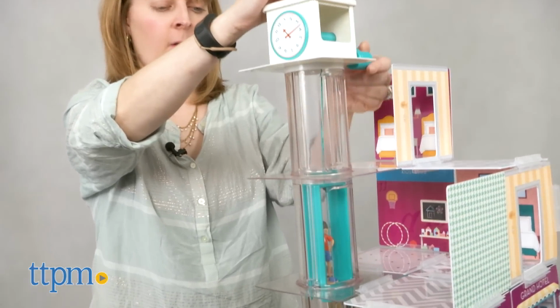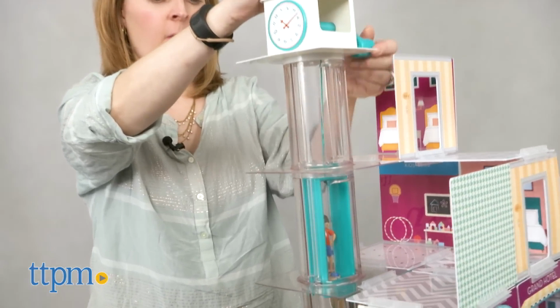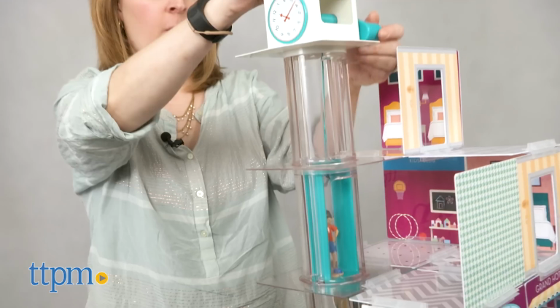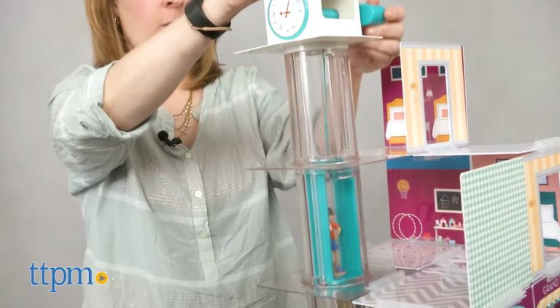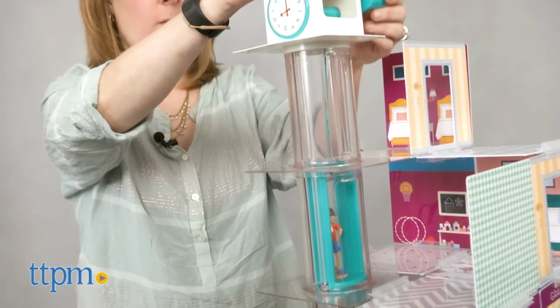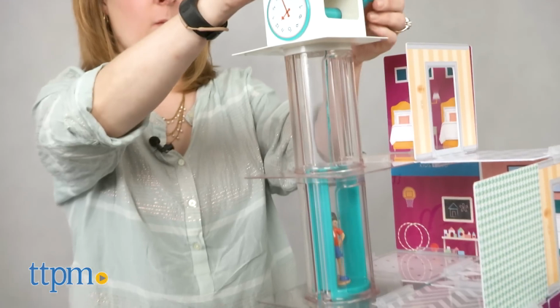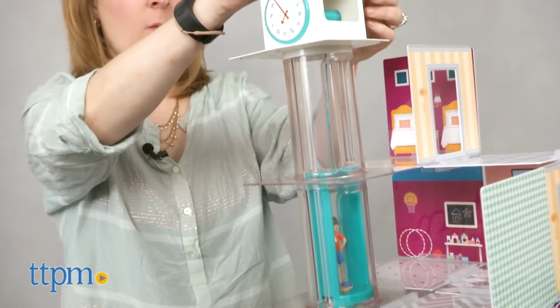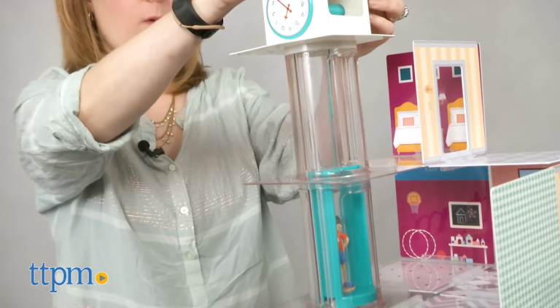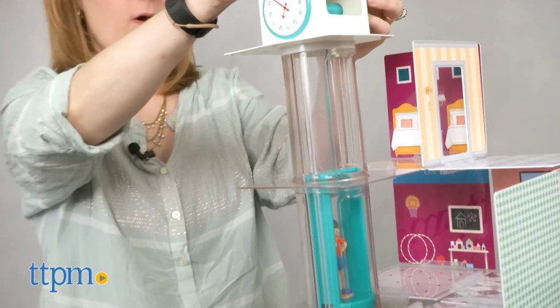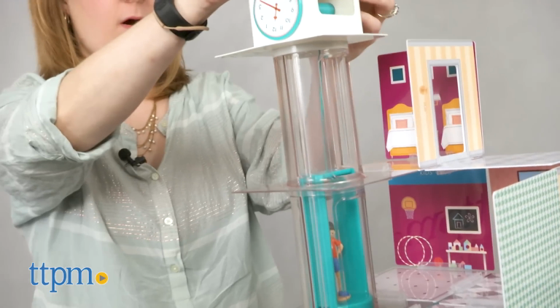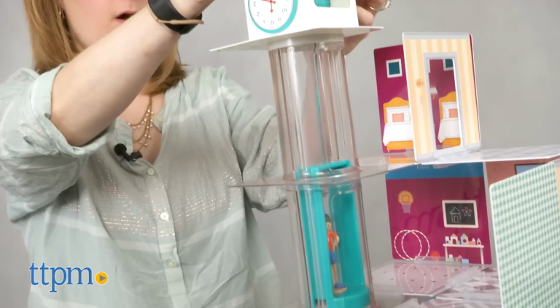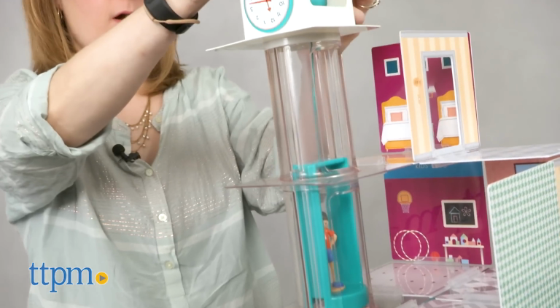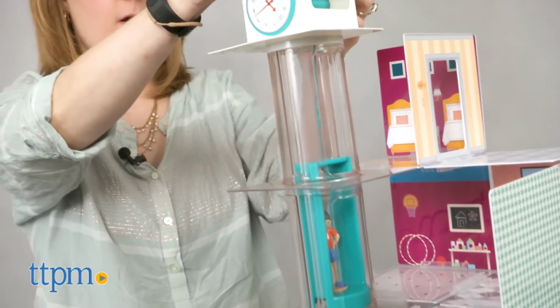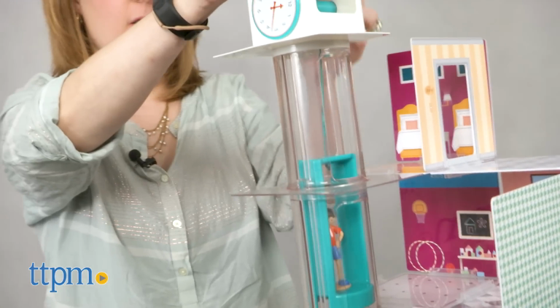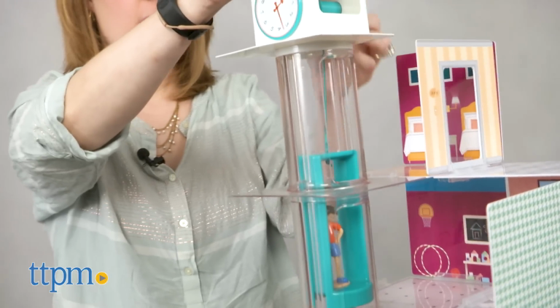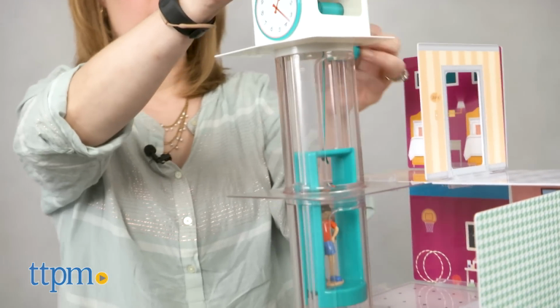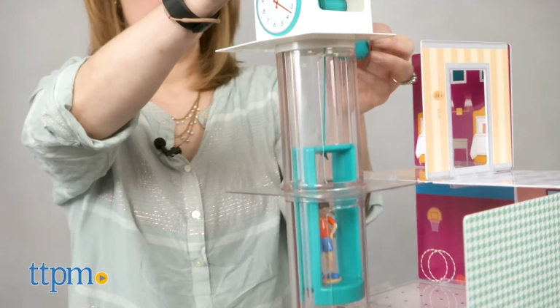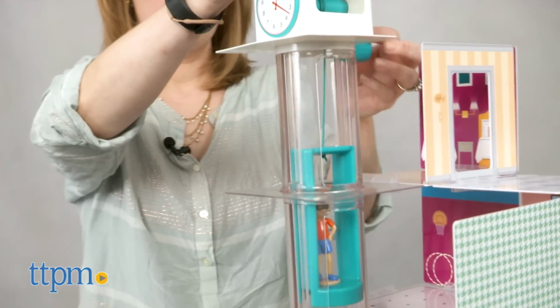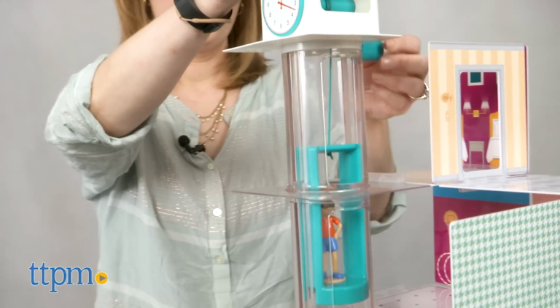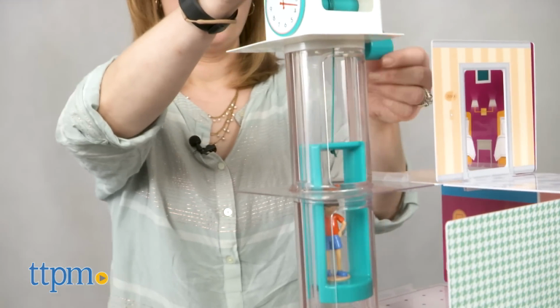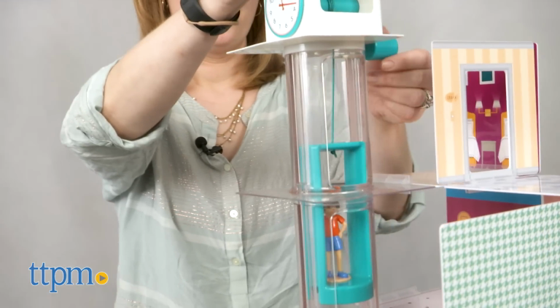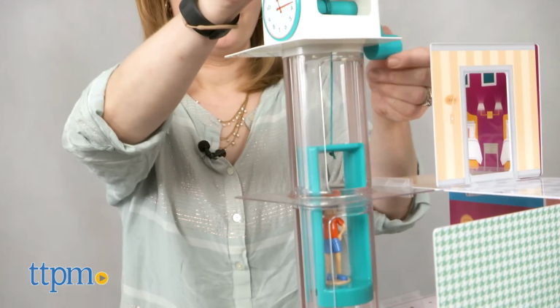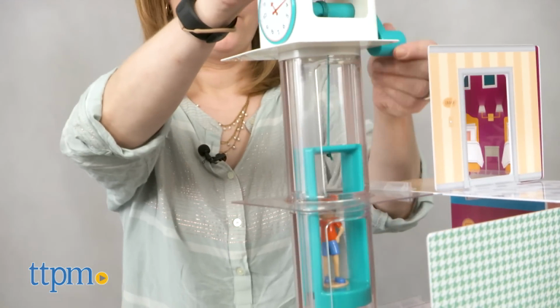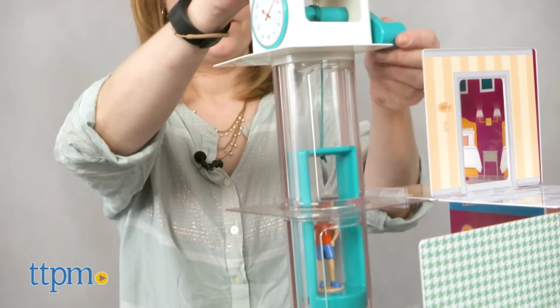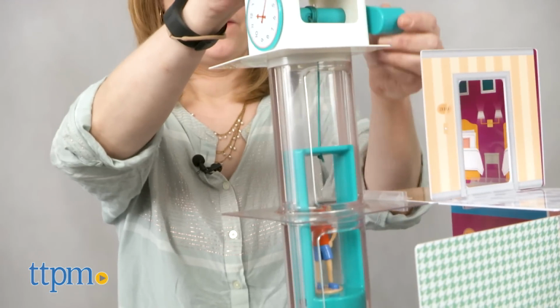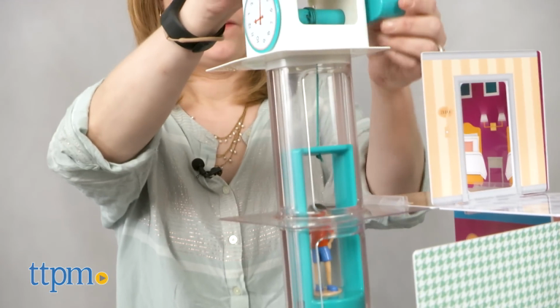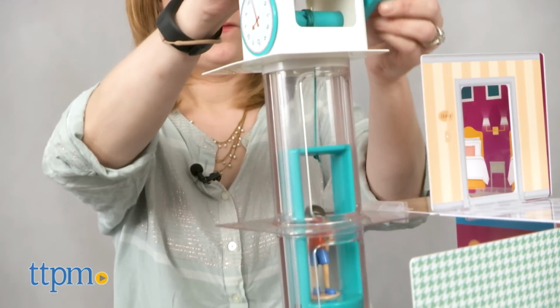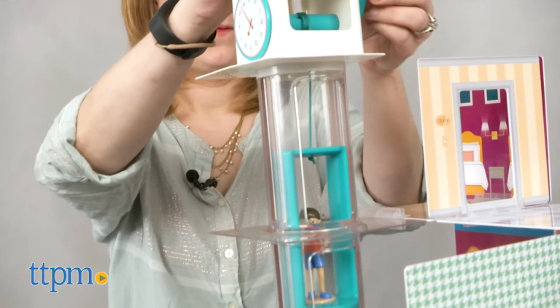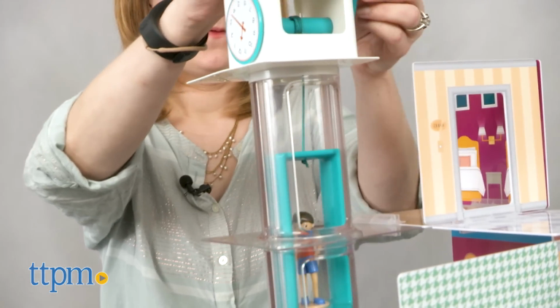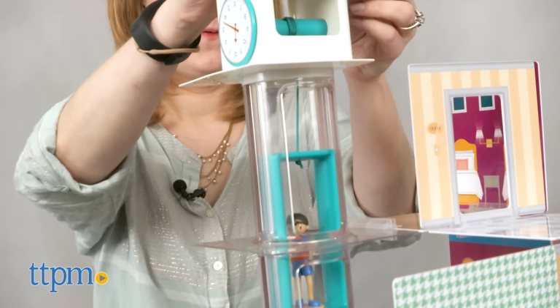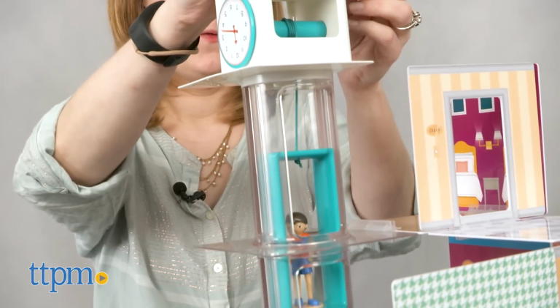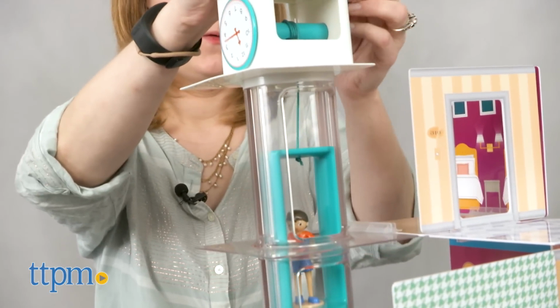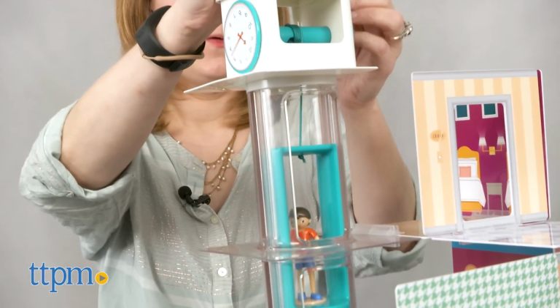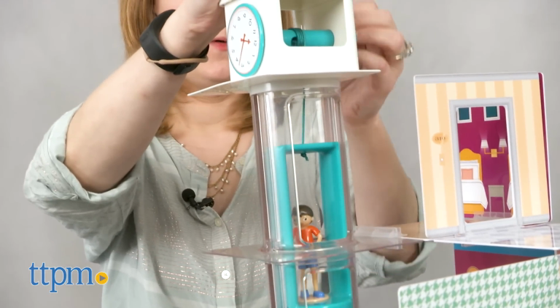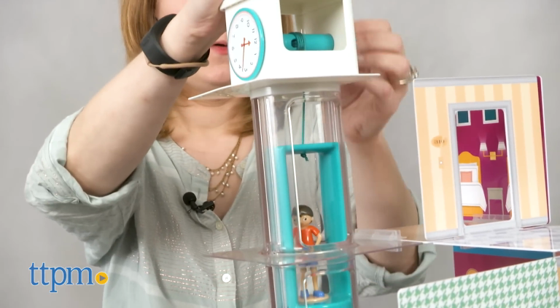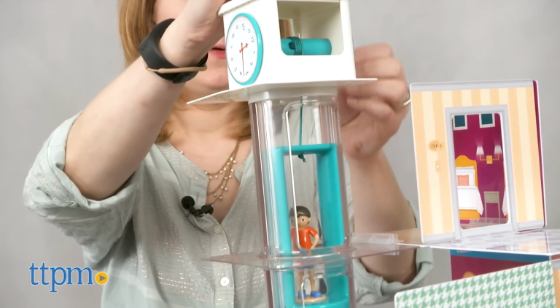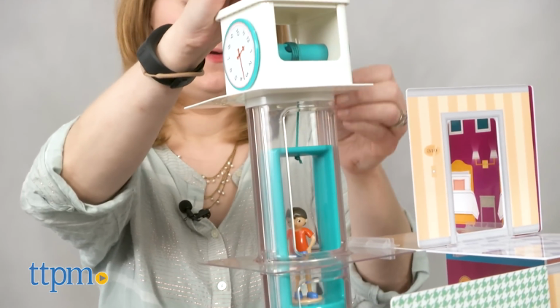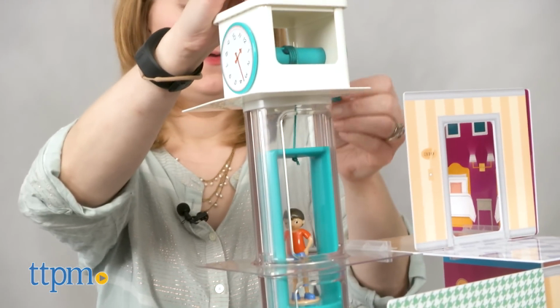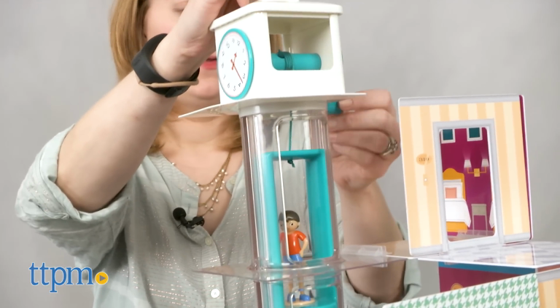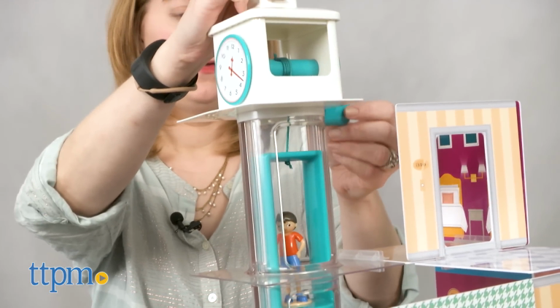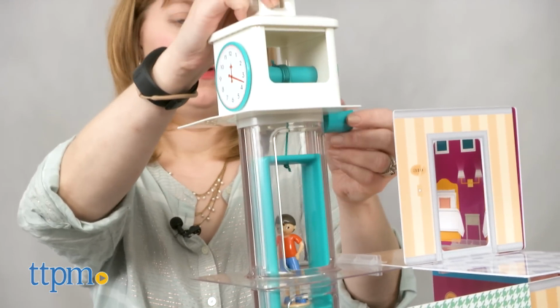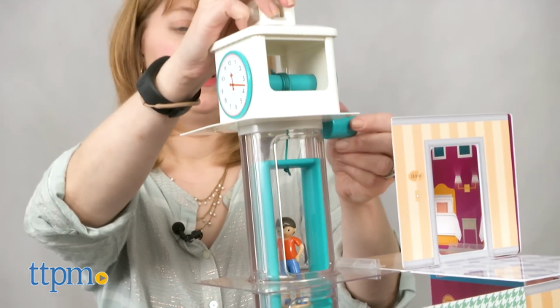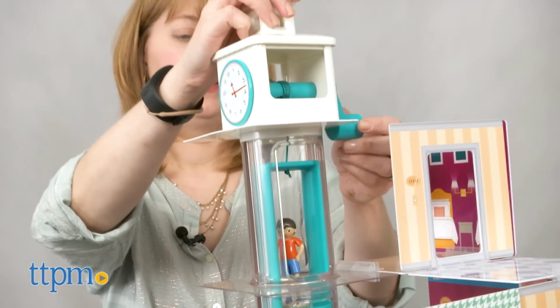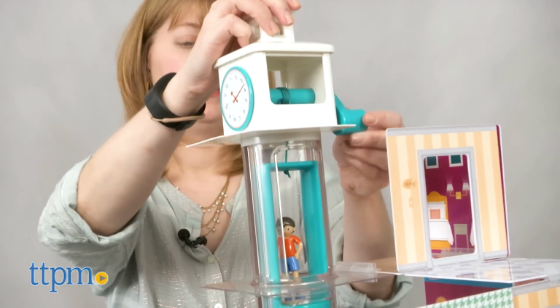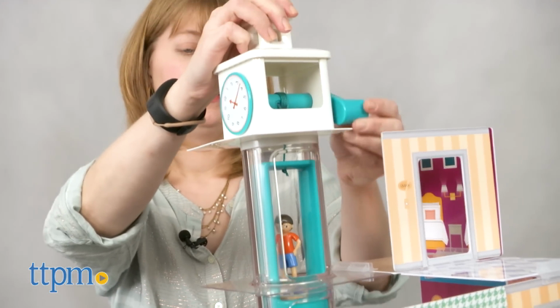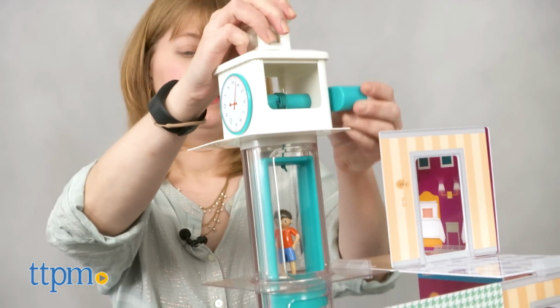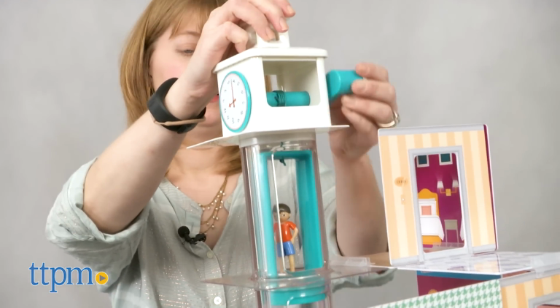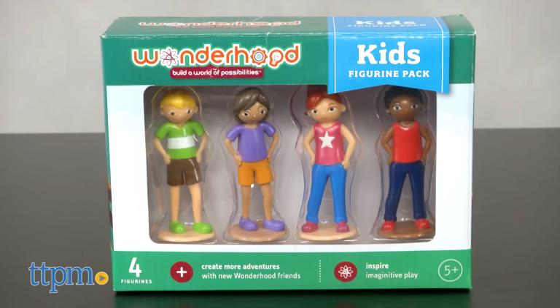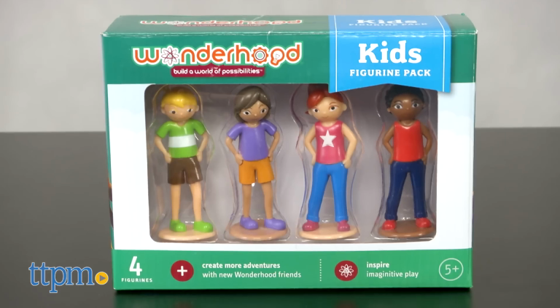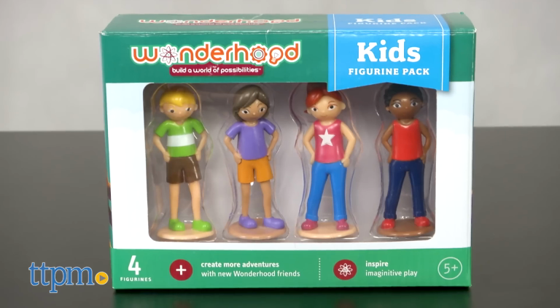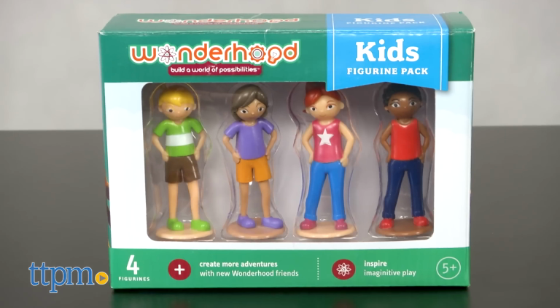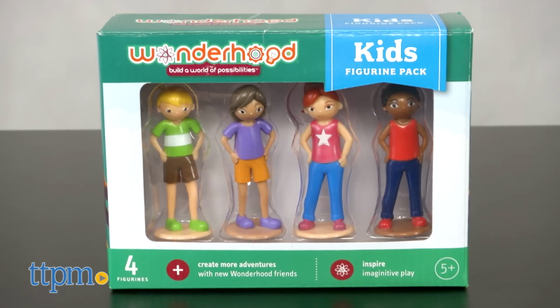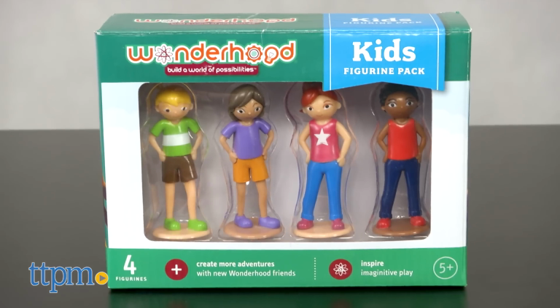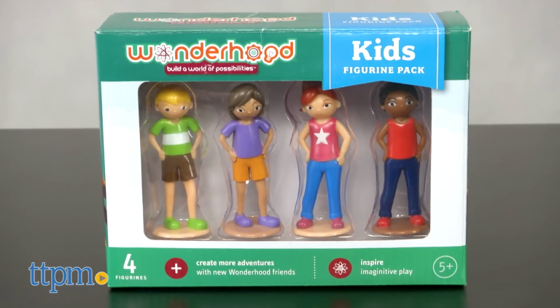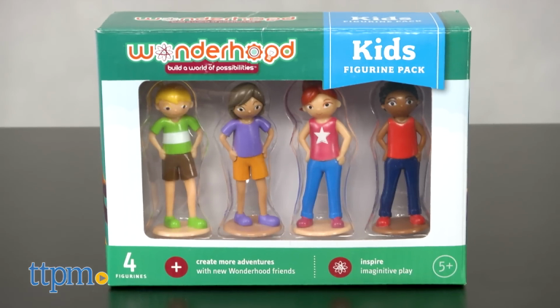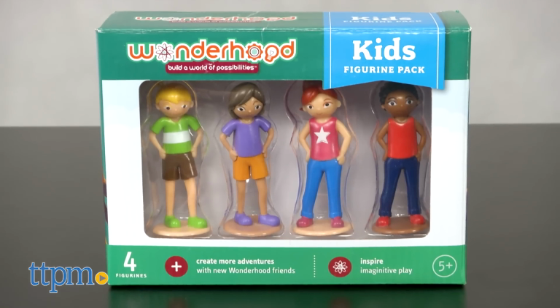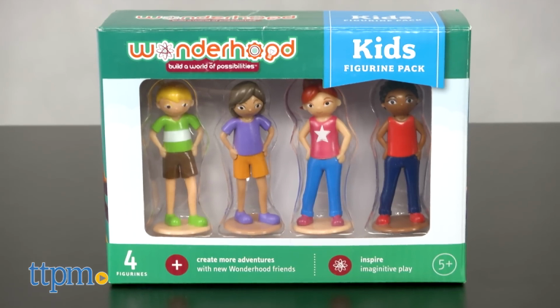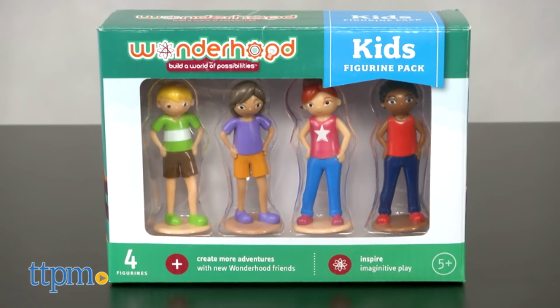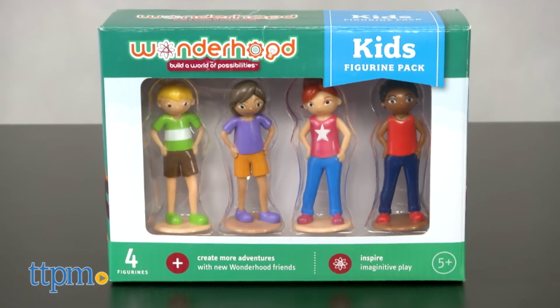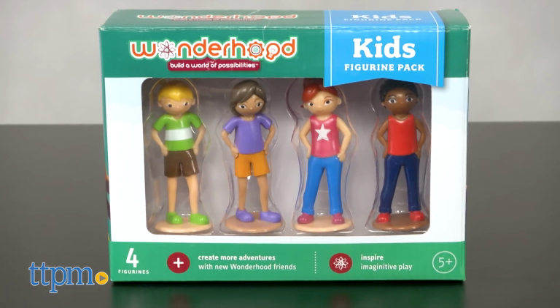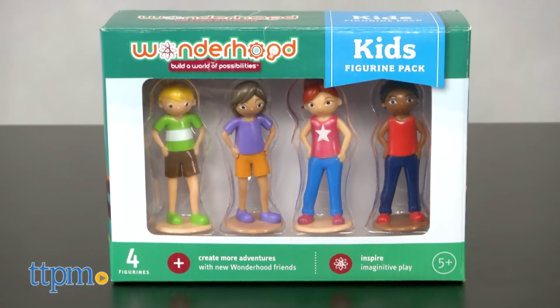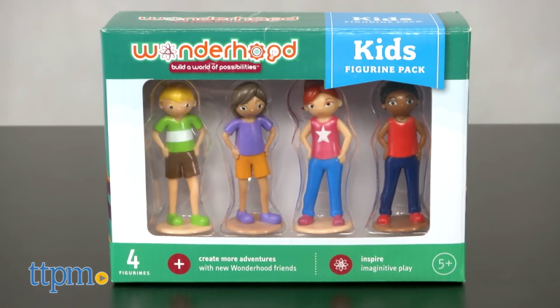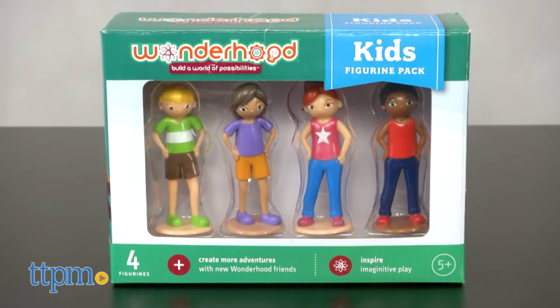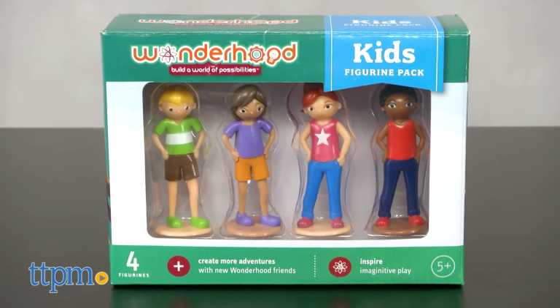Each set is sold separately, and you can also purchase more dolls and a separate Wonderhood Kids figurine pack.